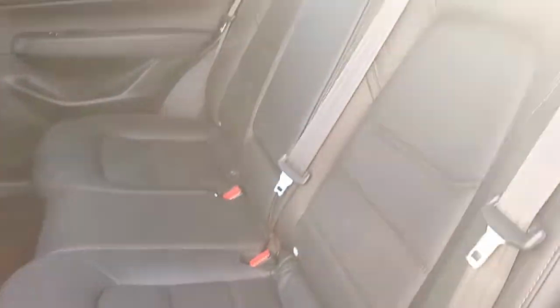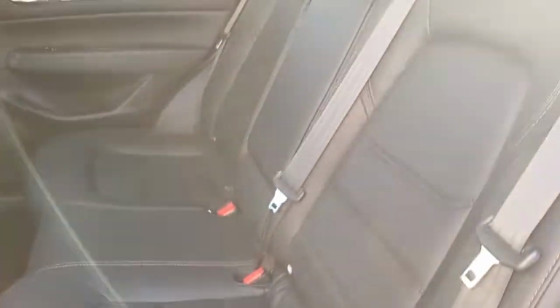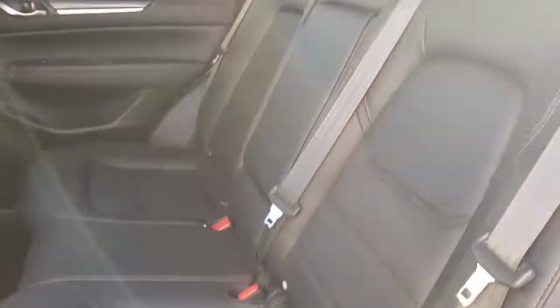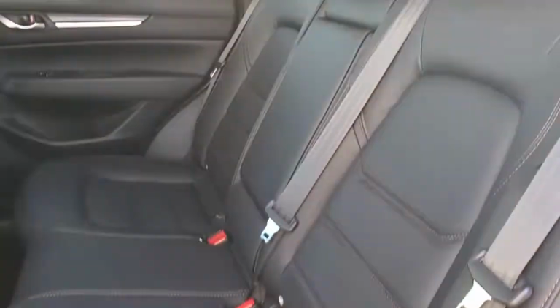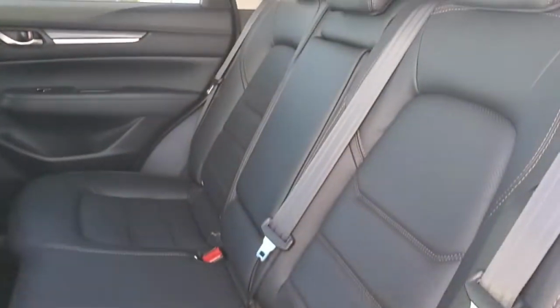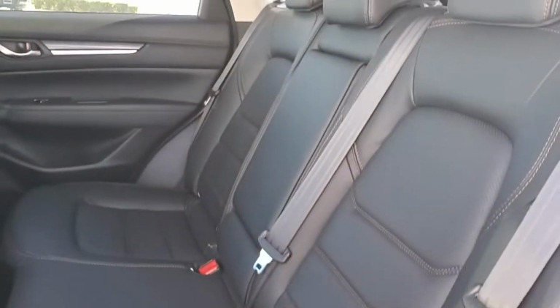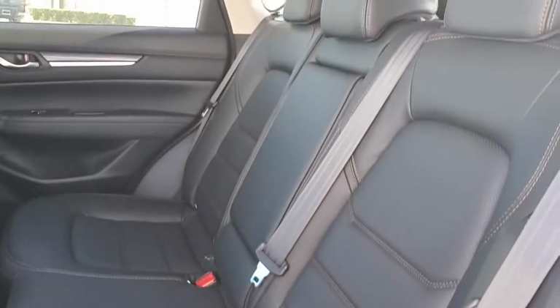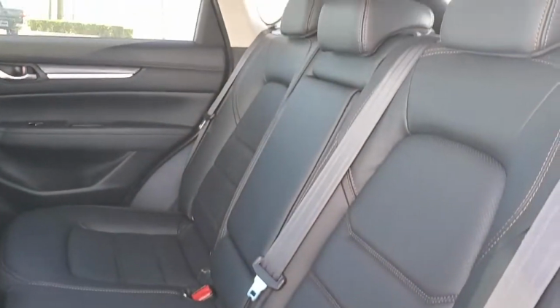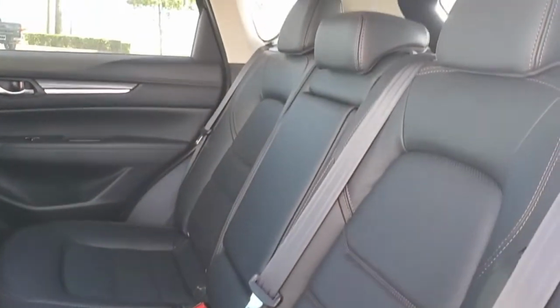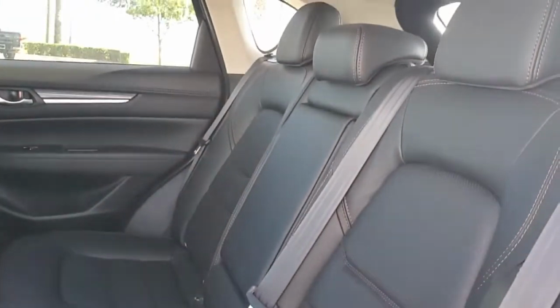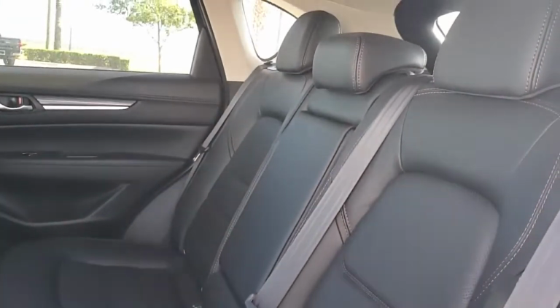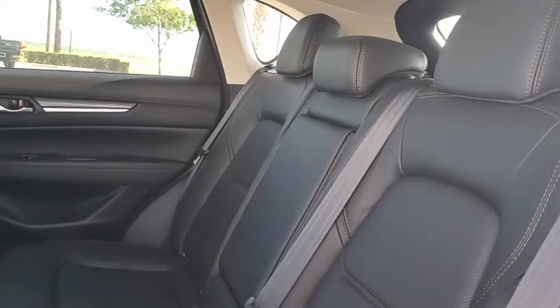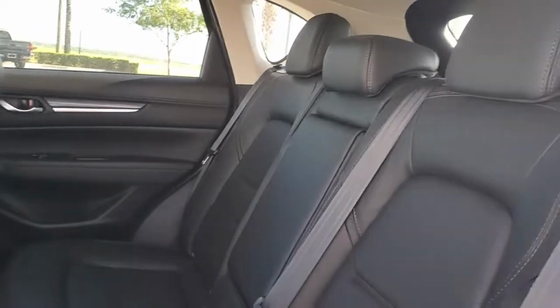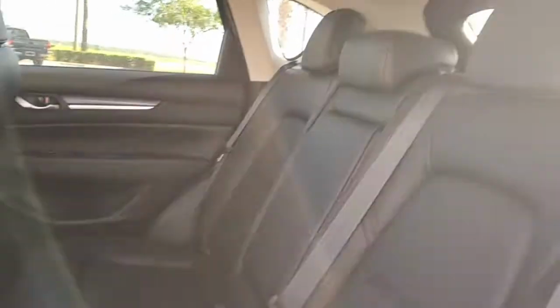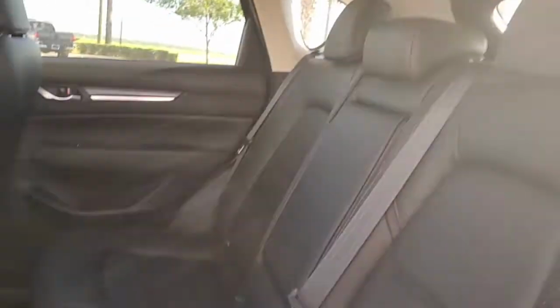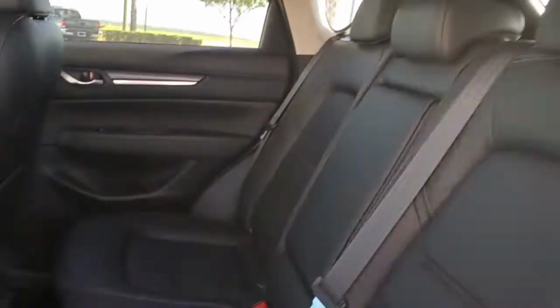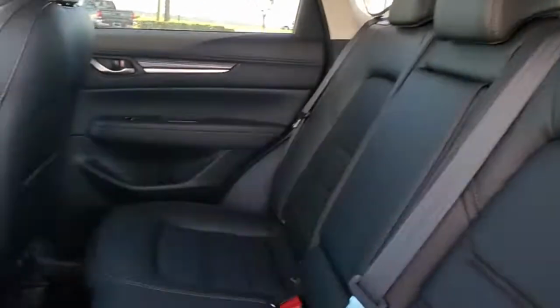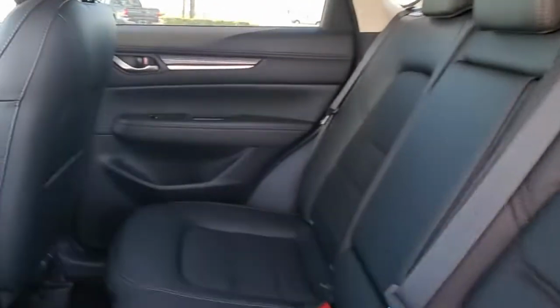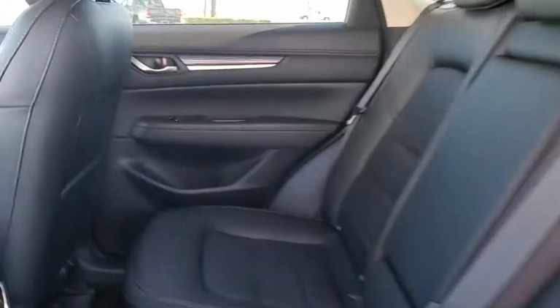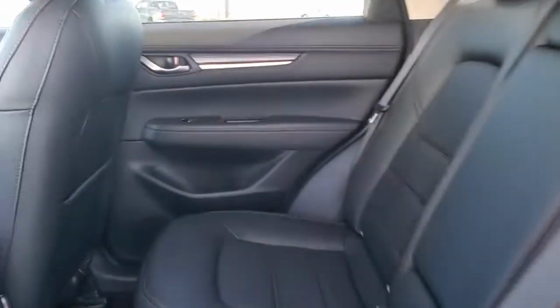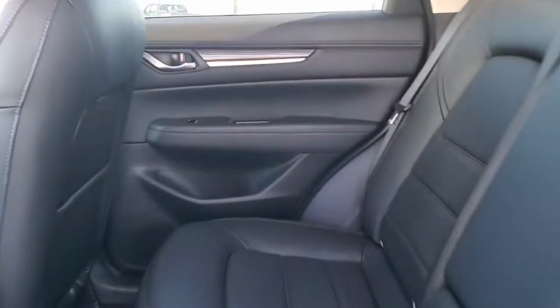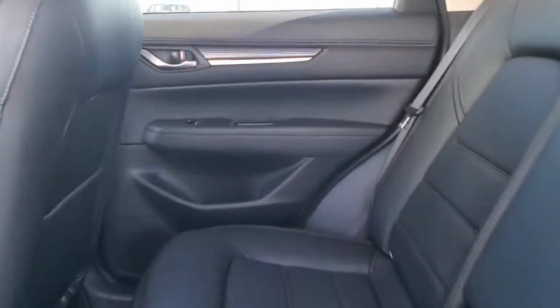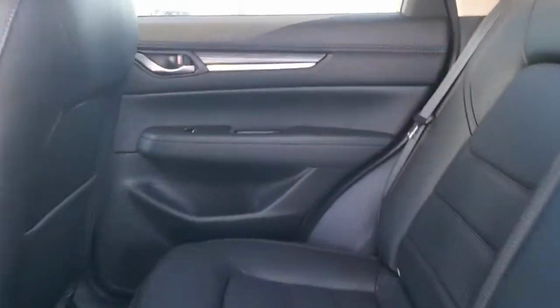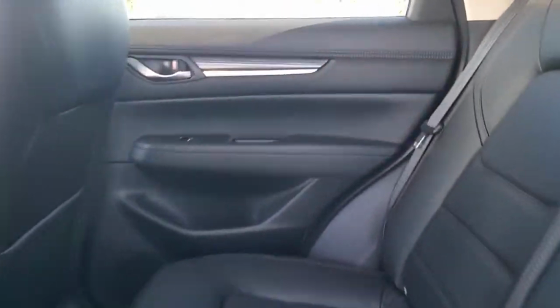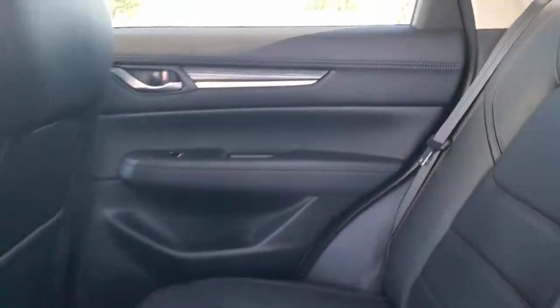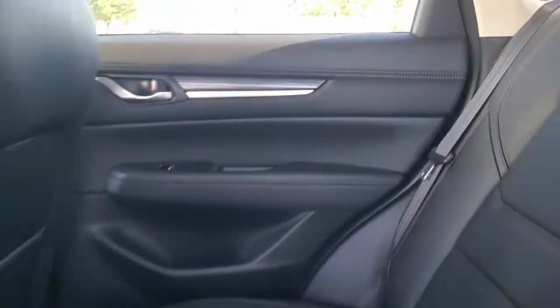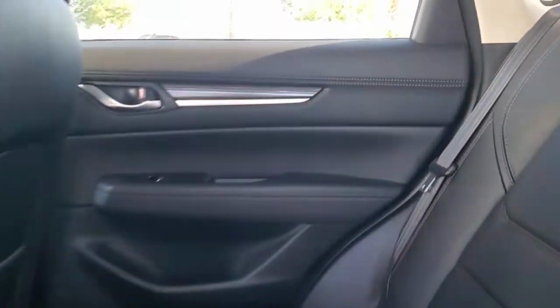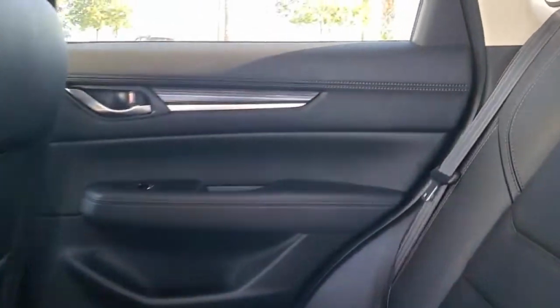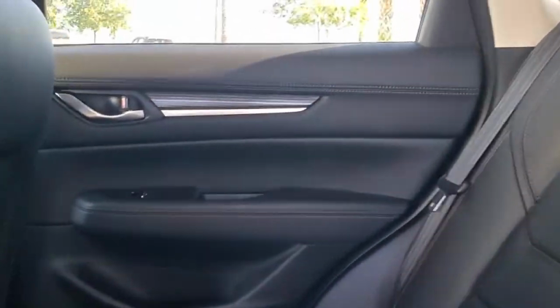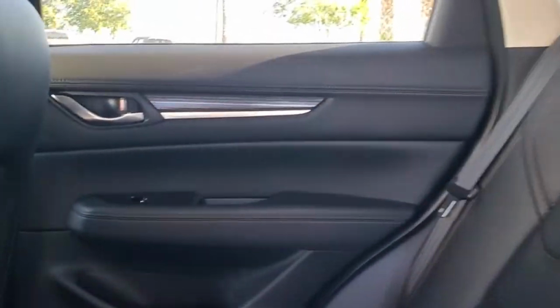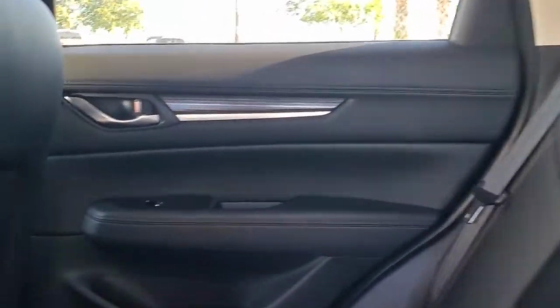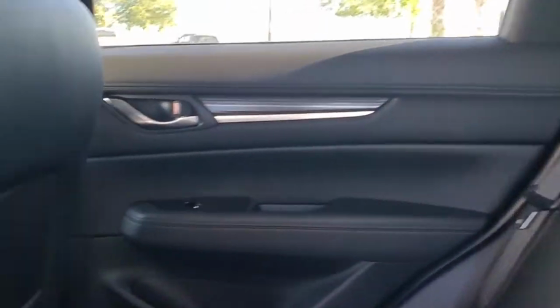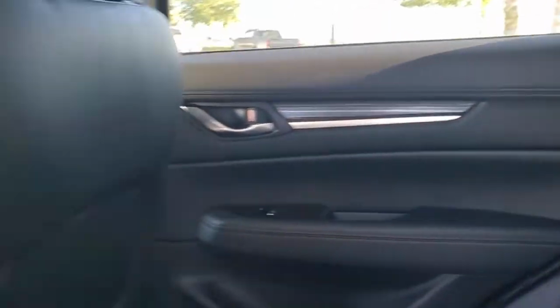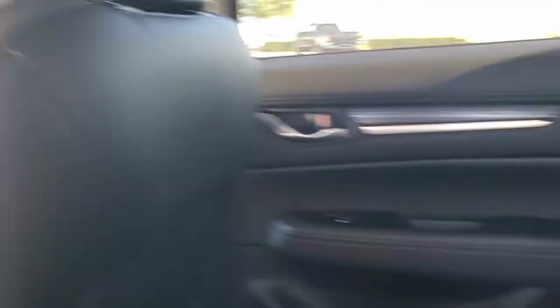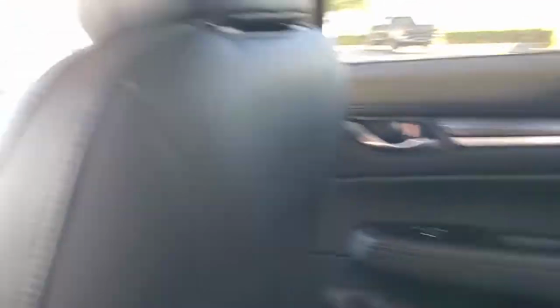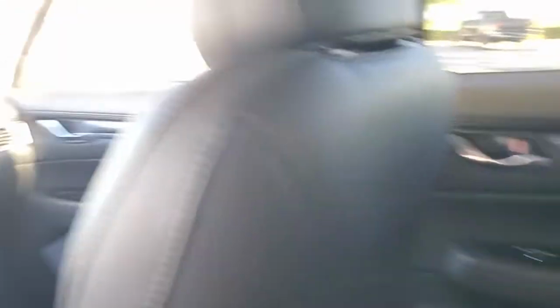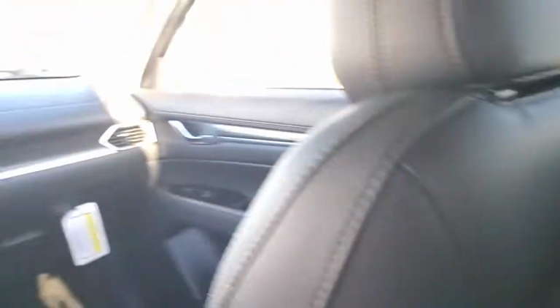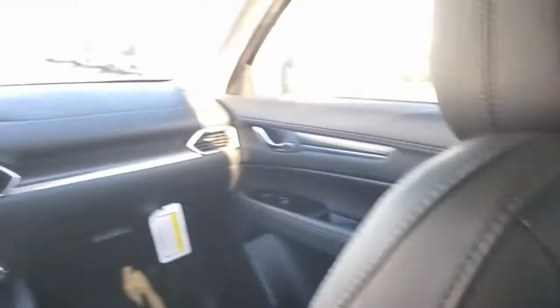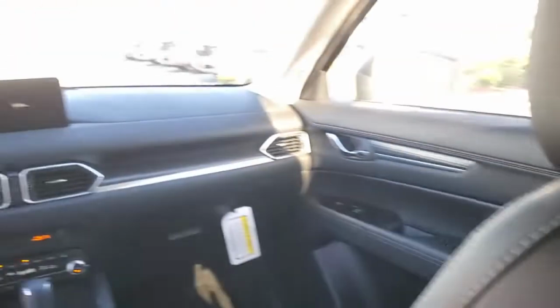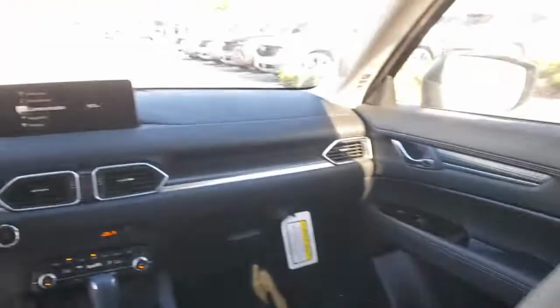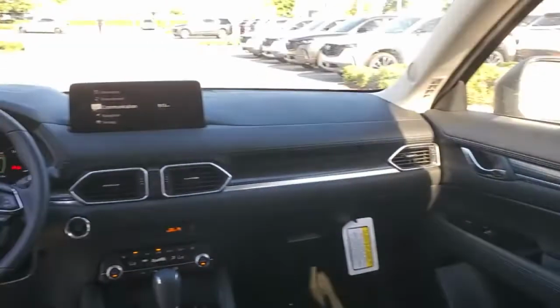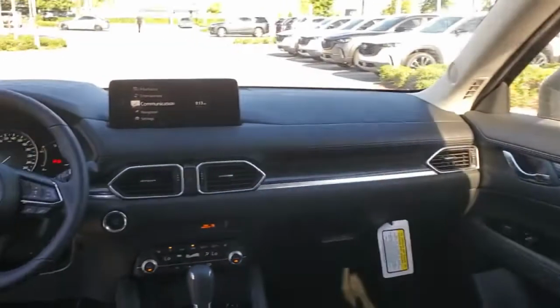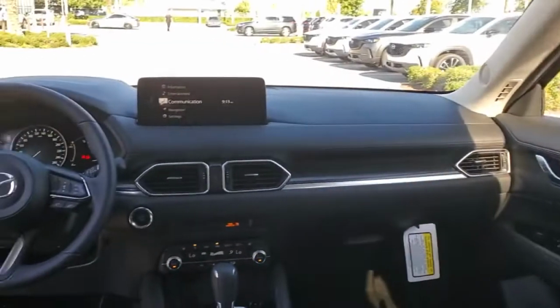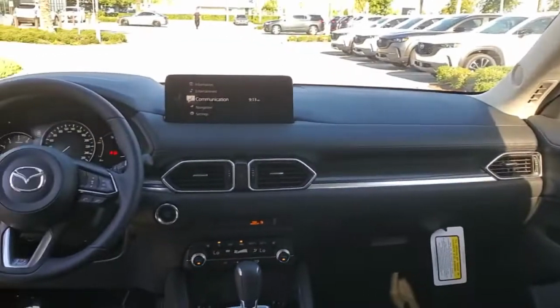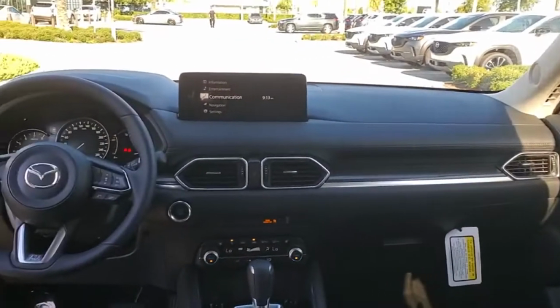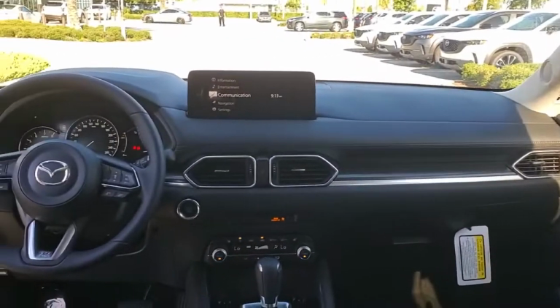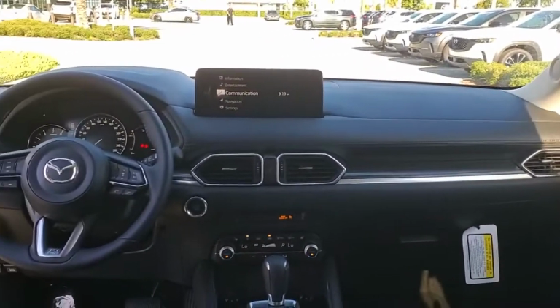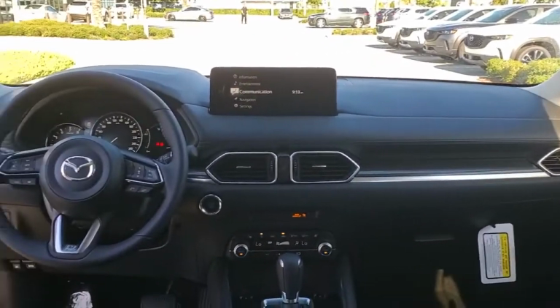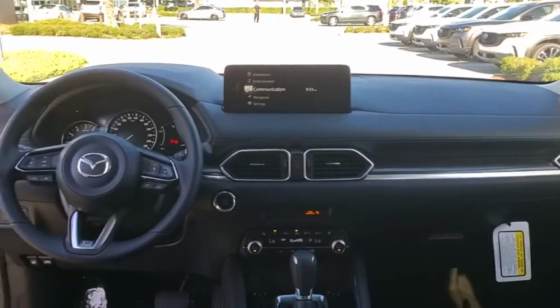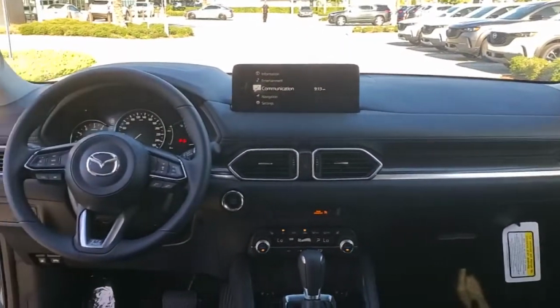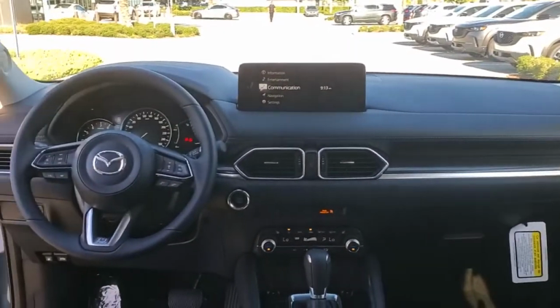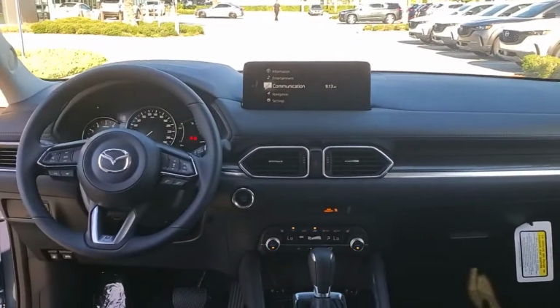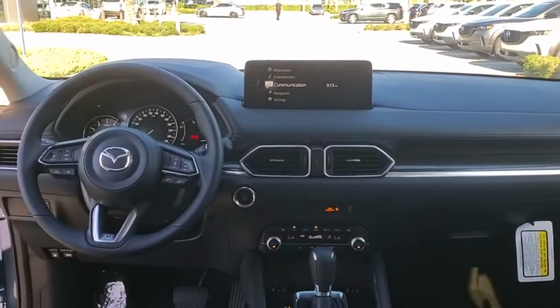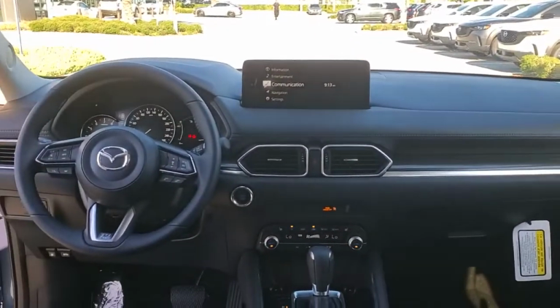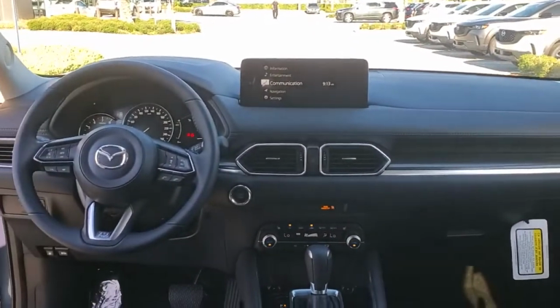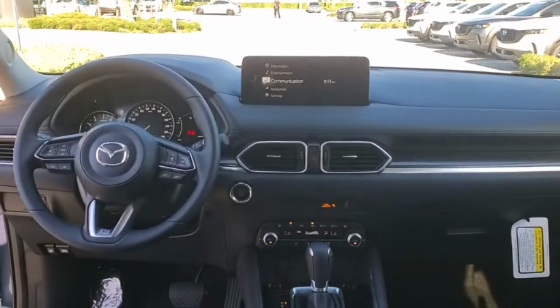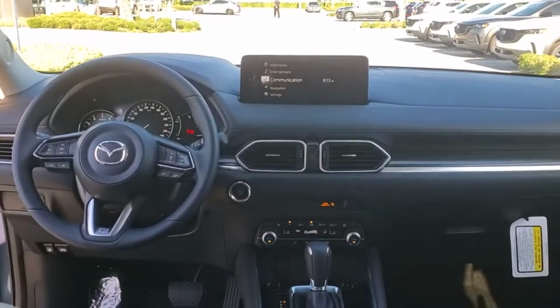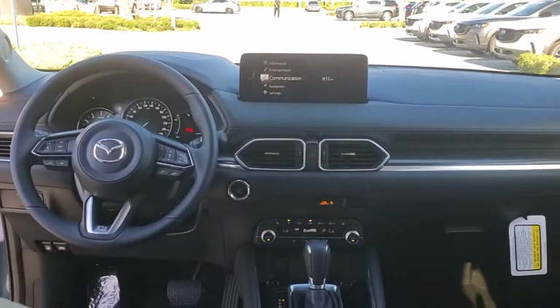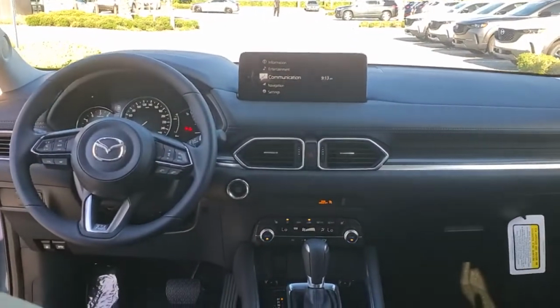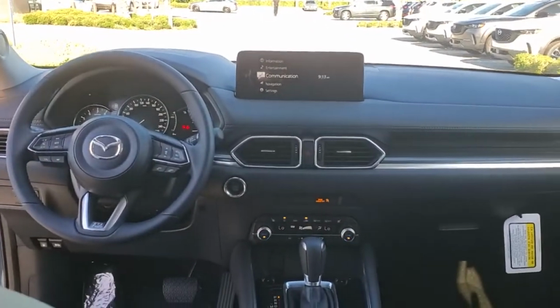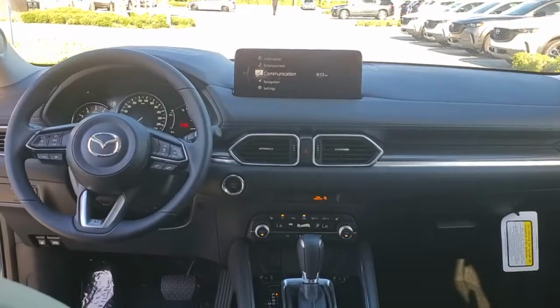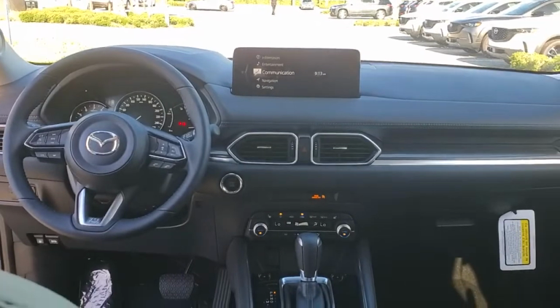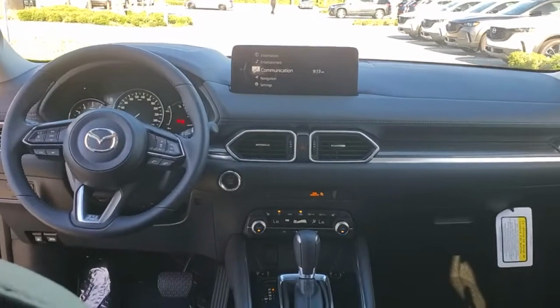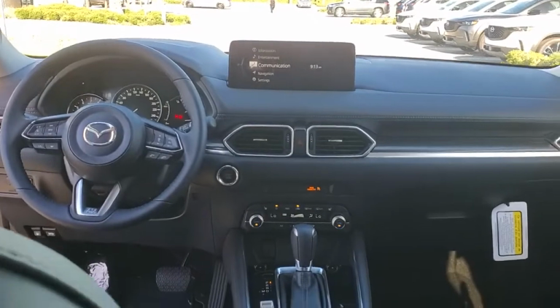Electronic stability control, dual zone AC, heated front seats, seat memory, intermittent wipers.